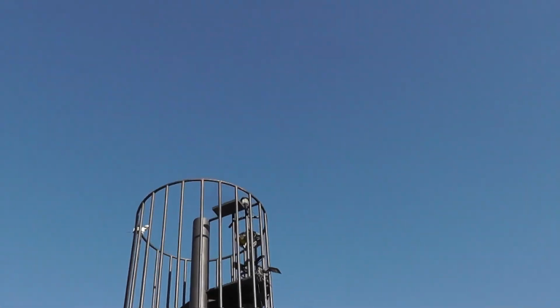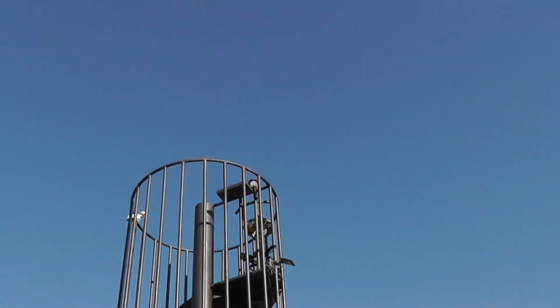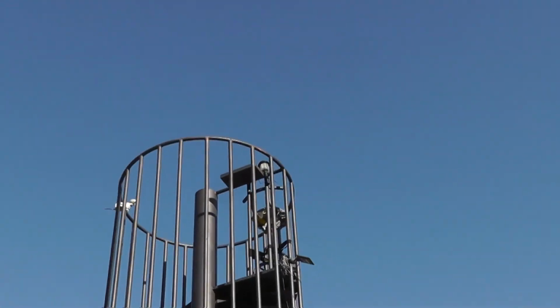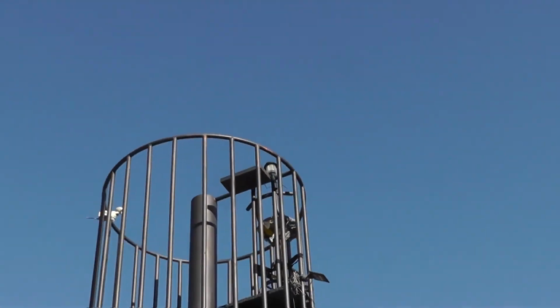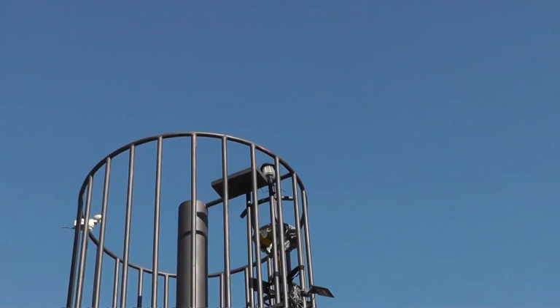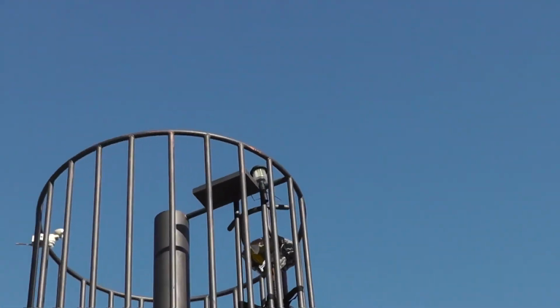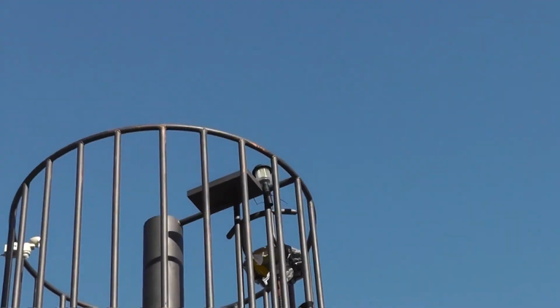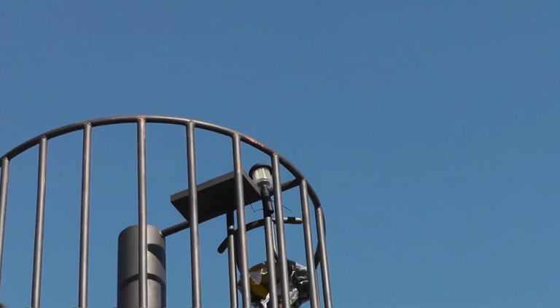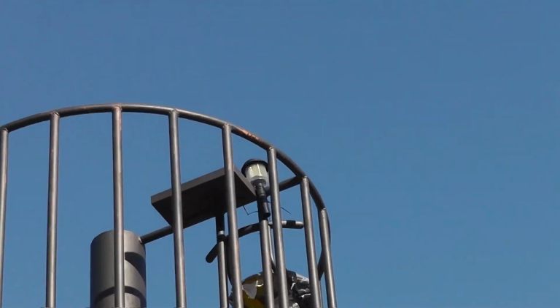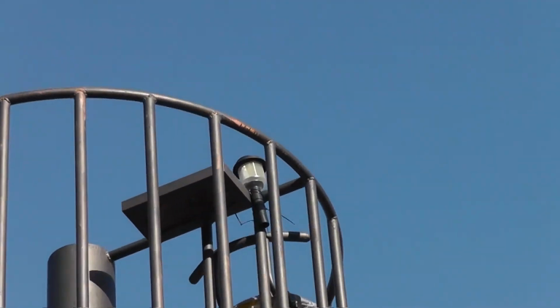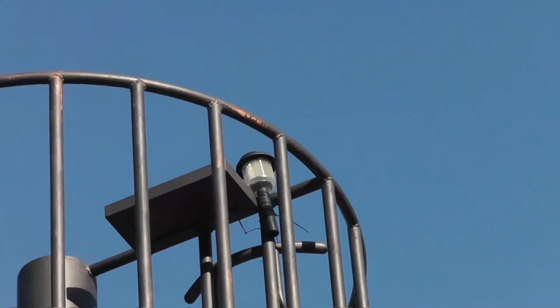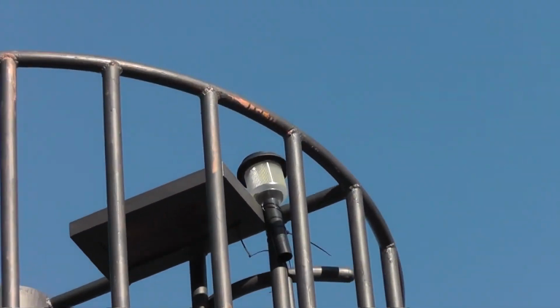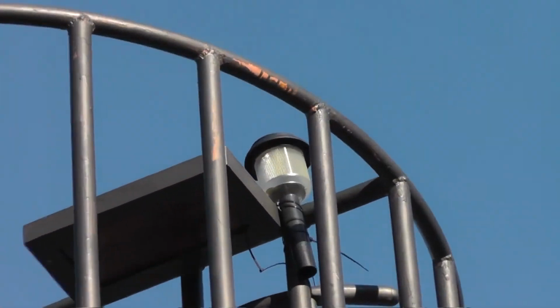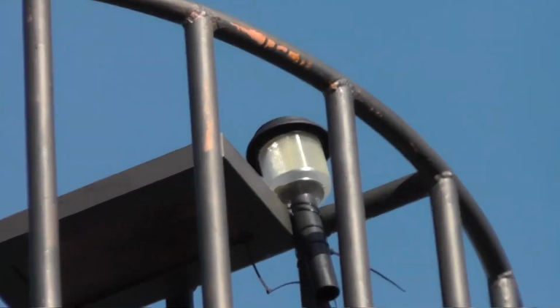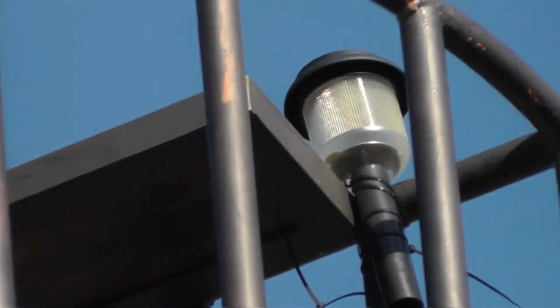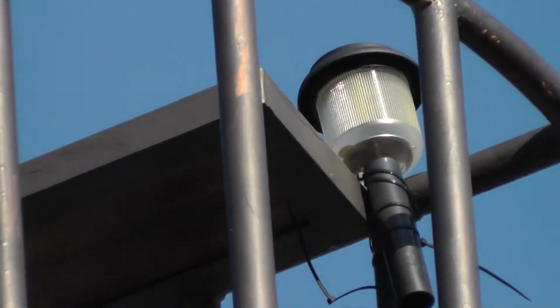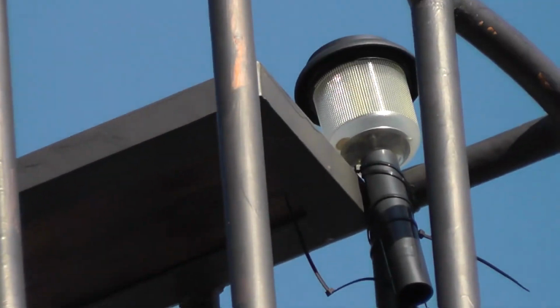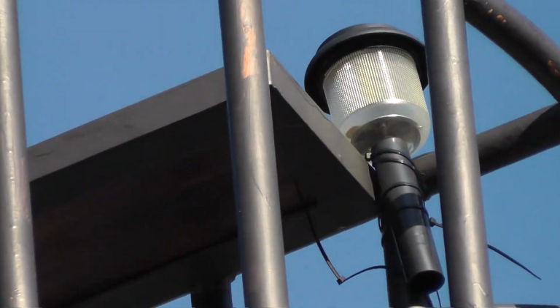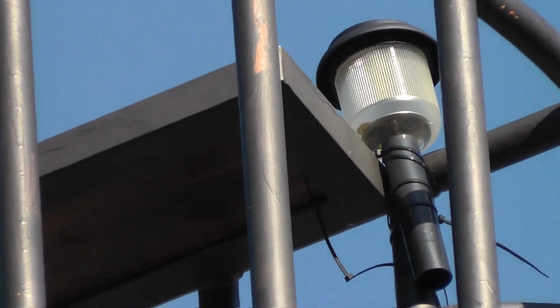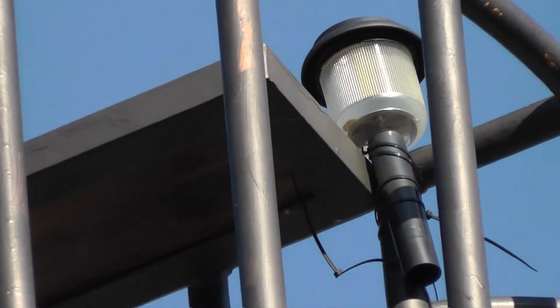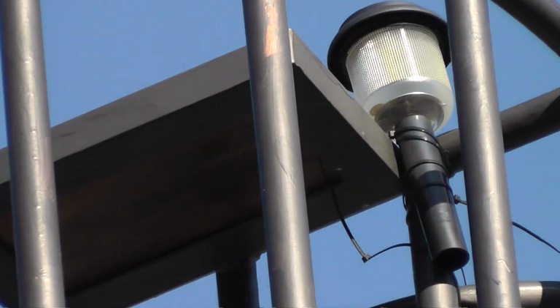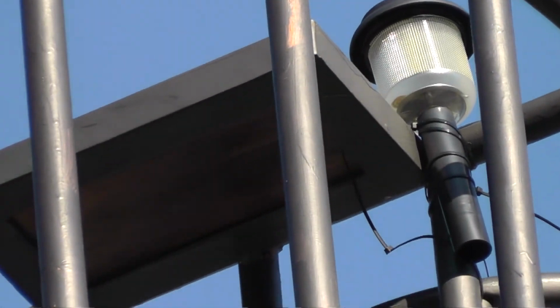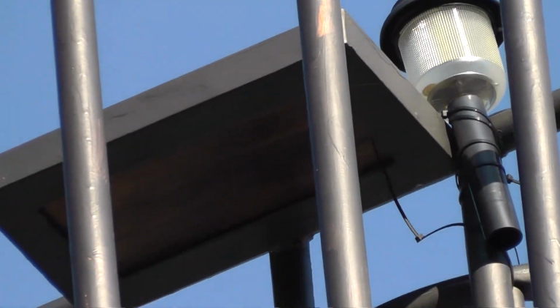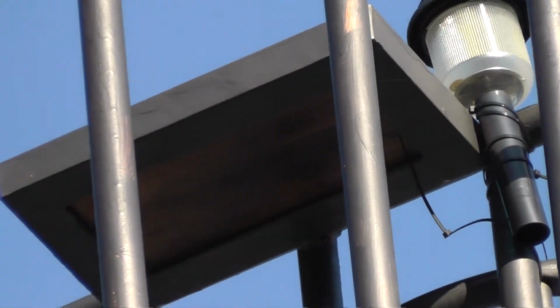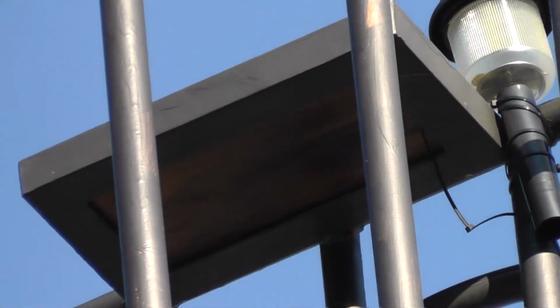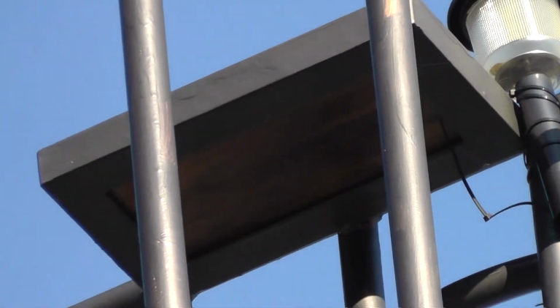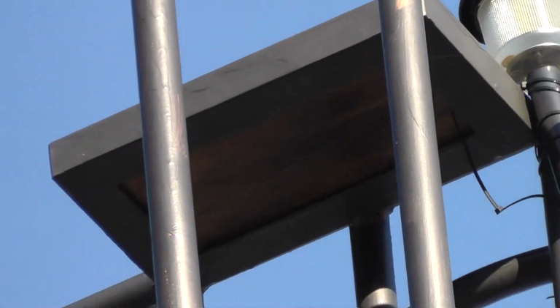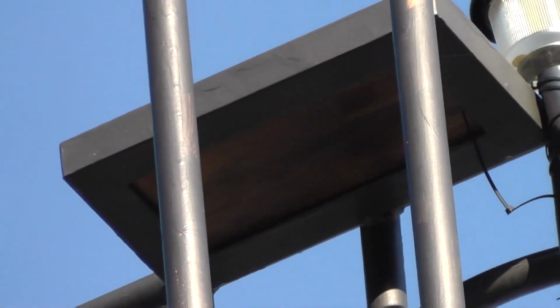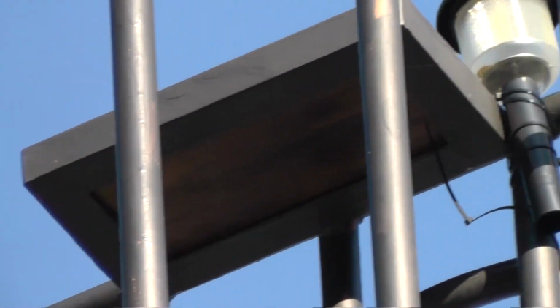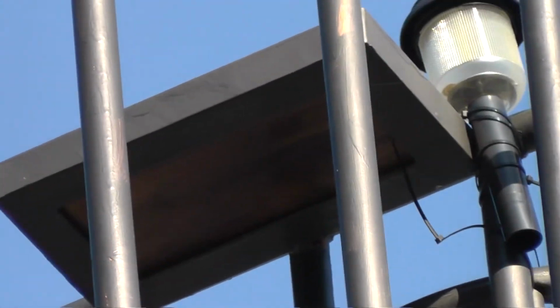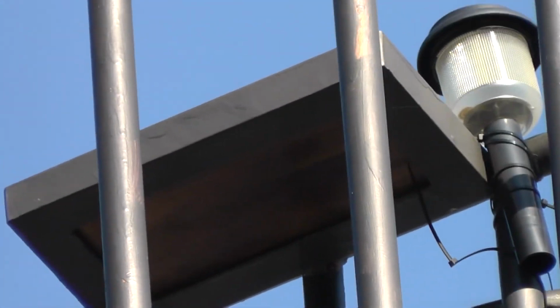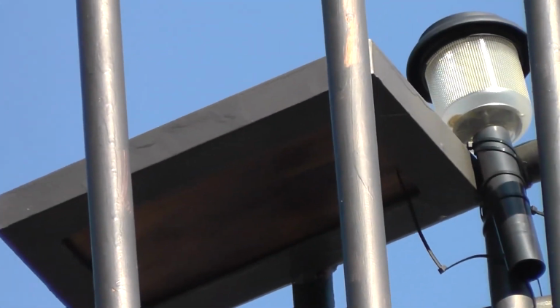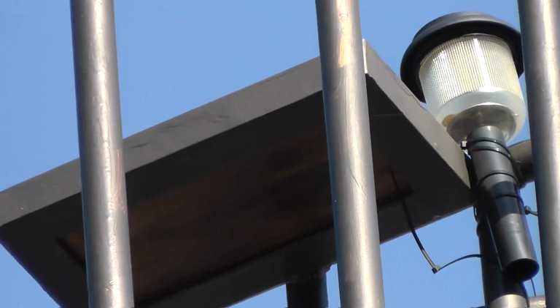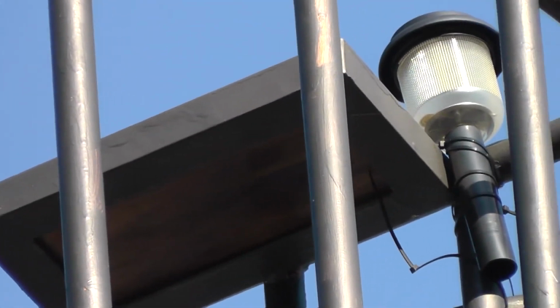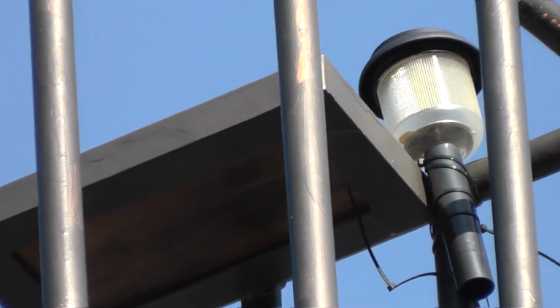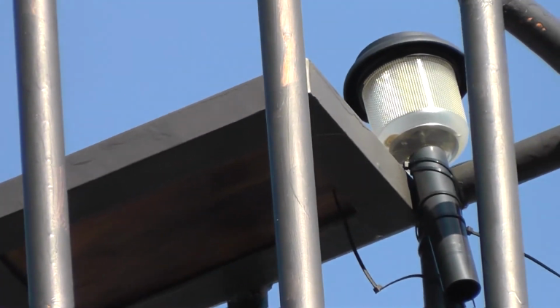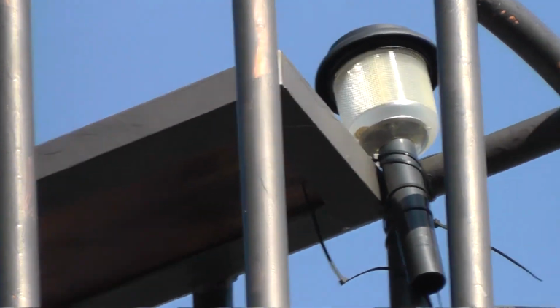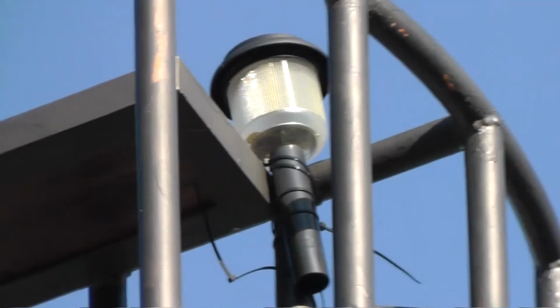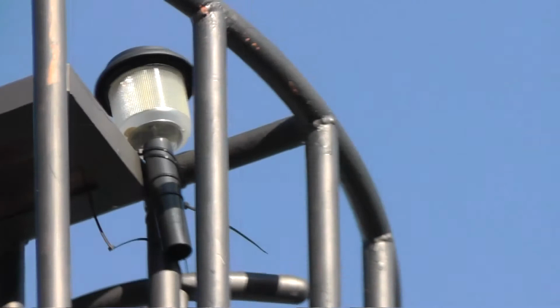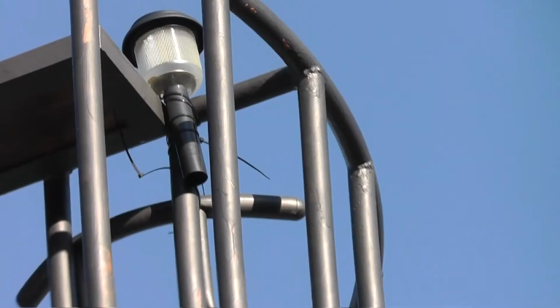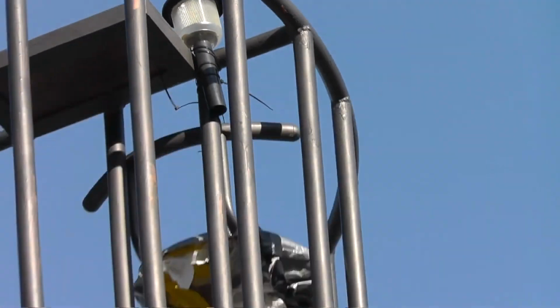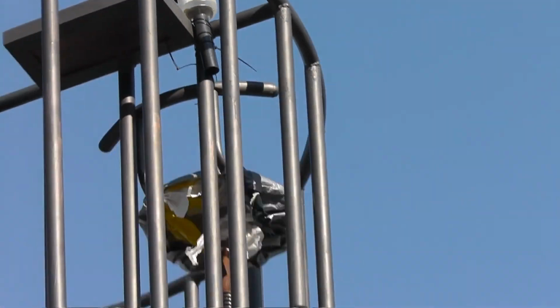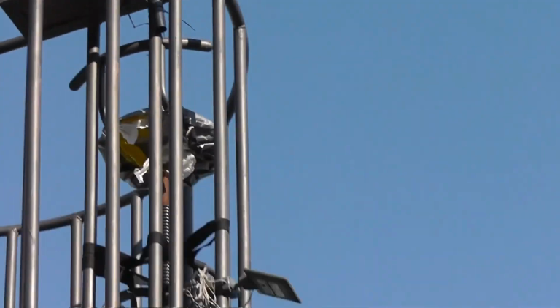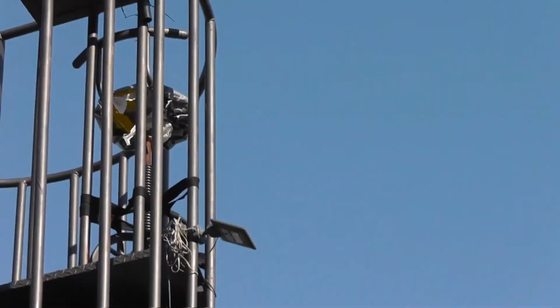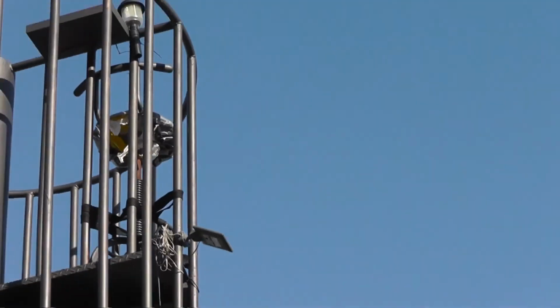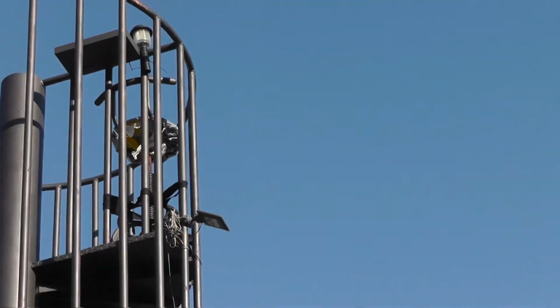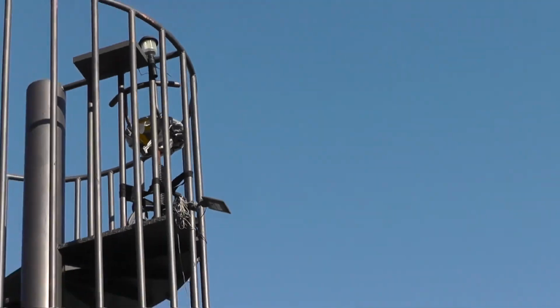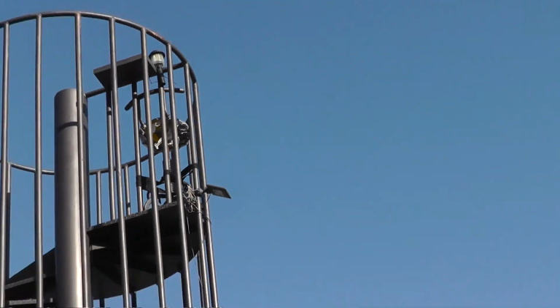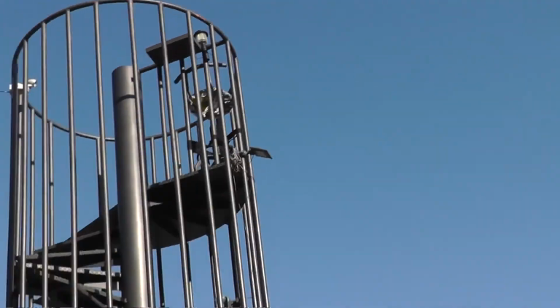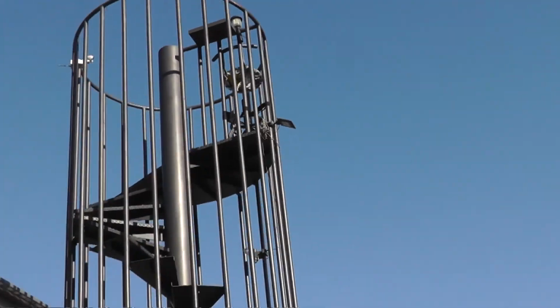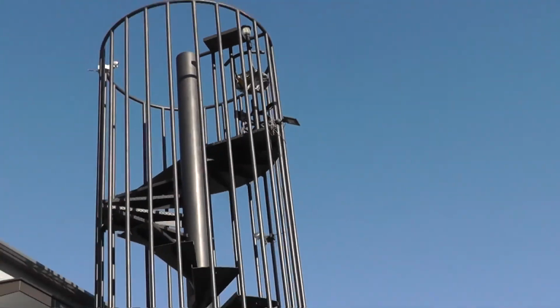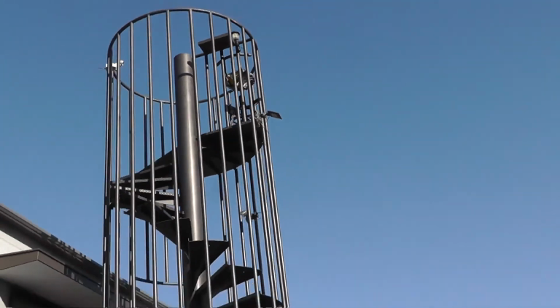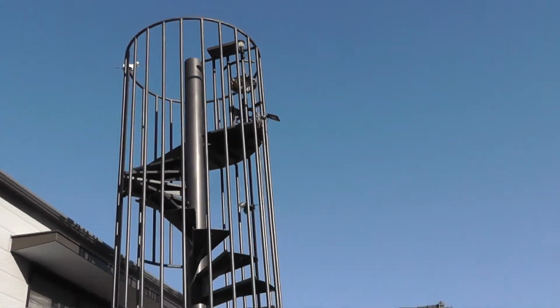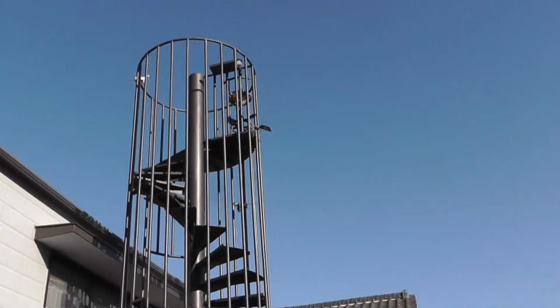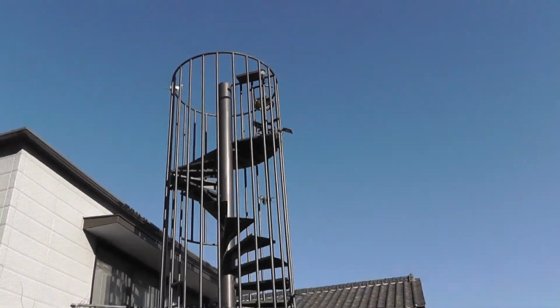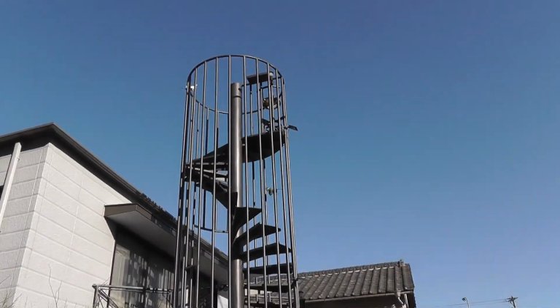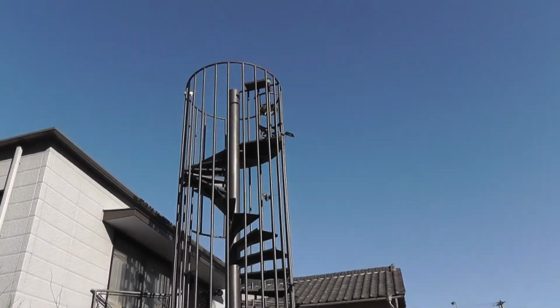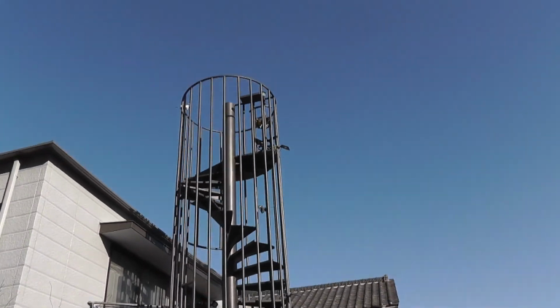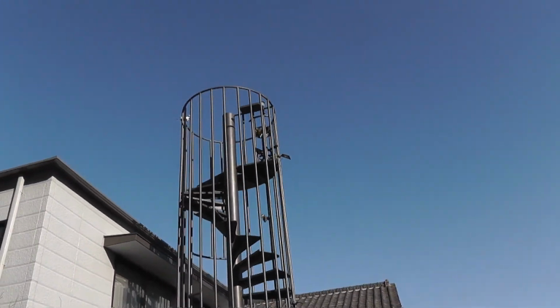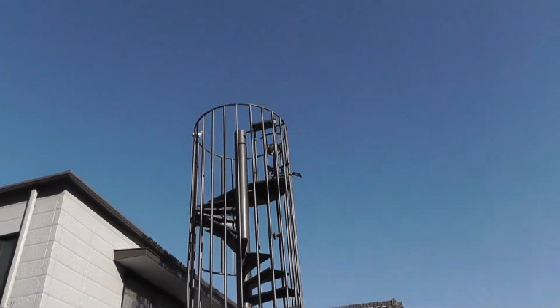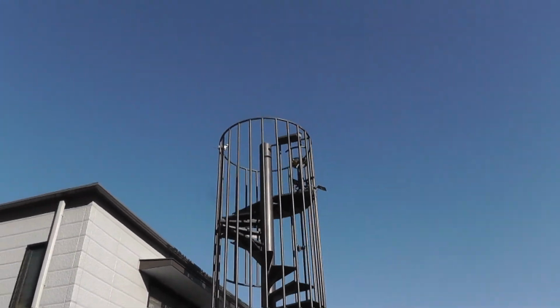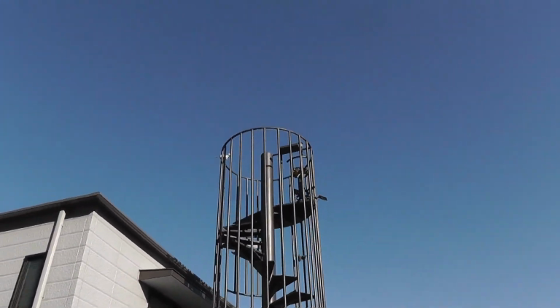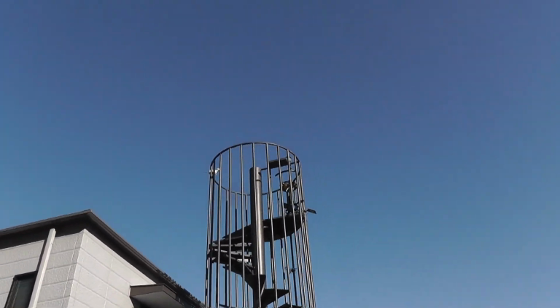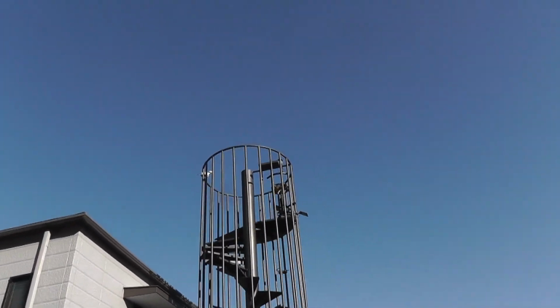It's even got a little table up there and a light. Private Fuji viewing station.